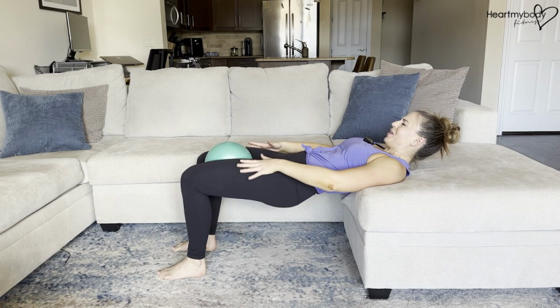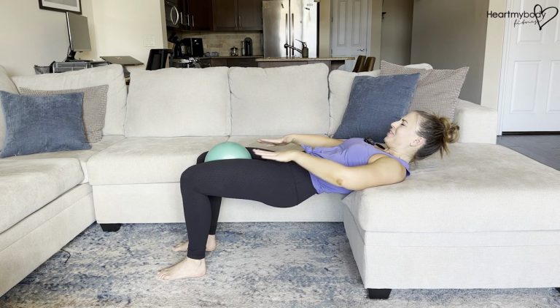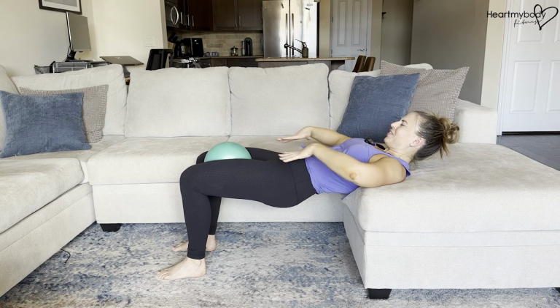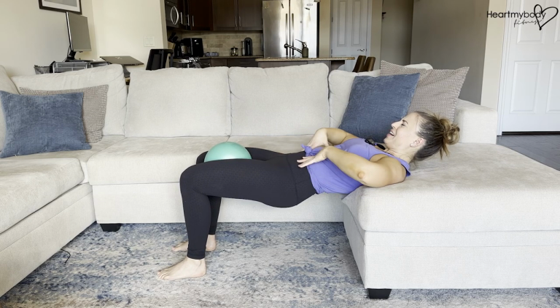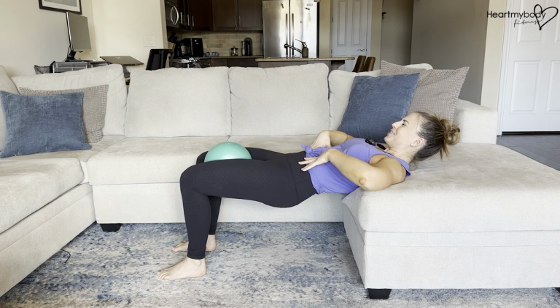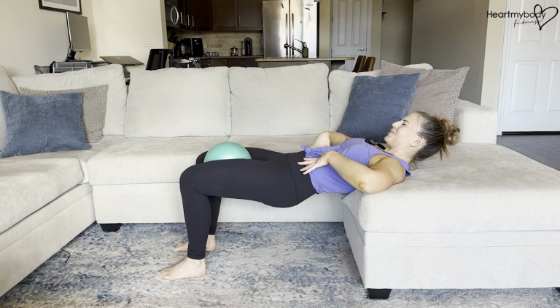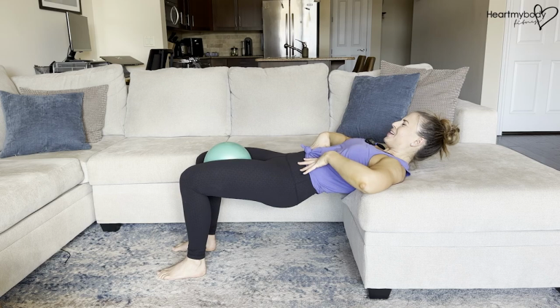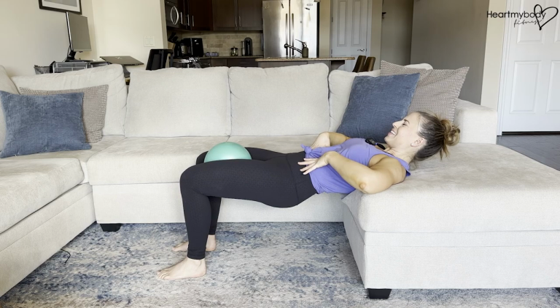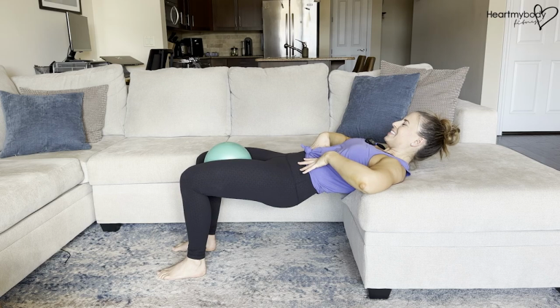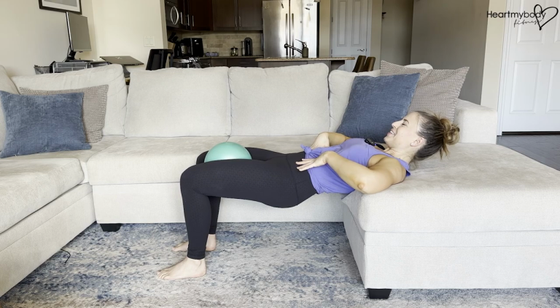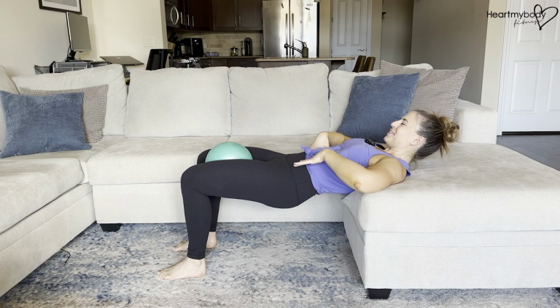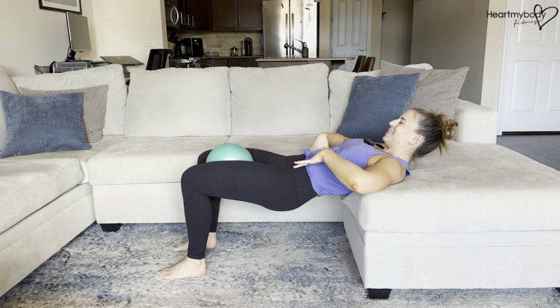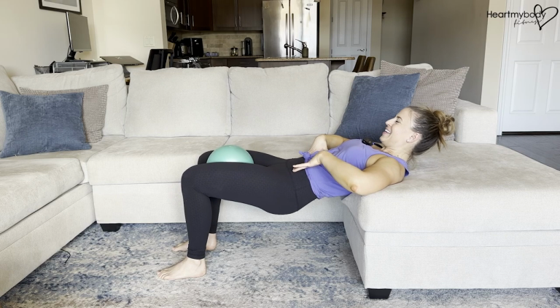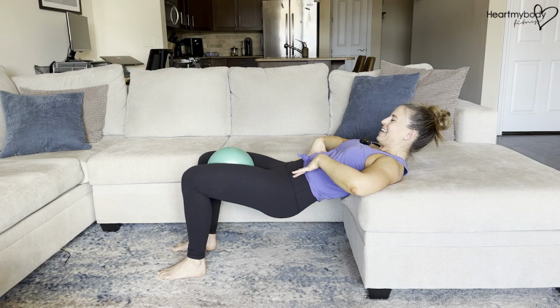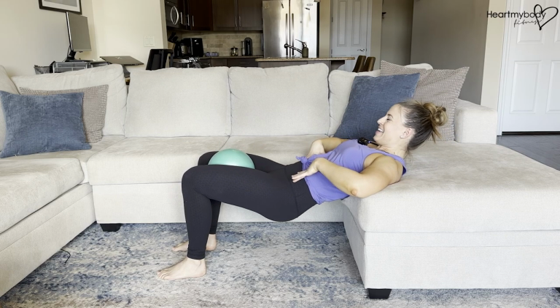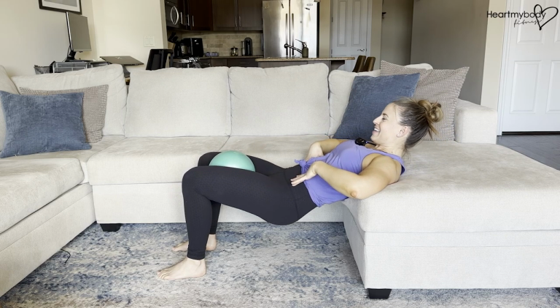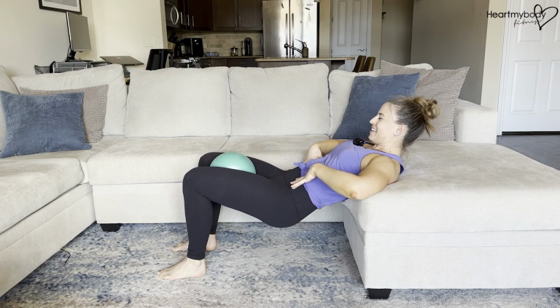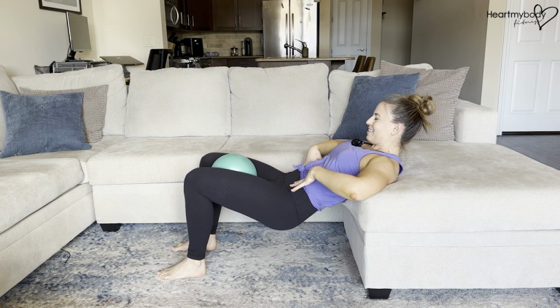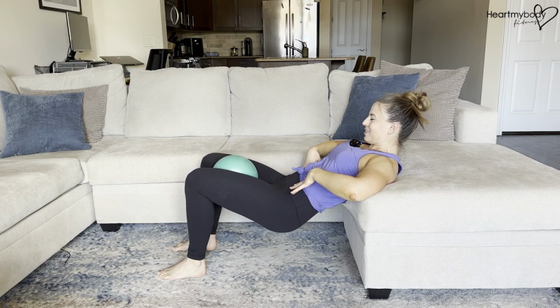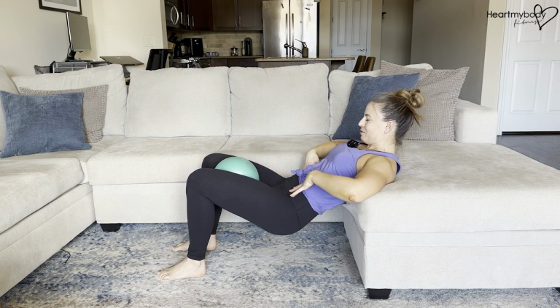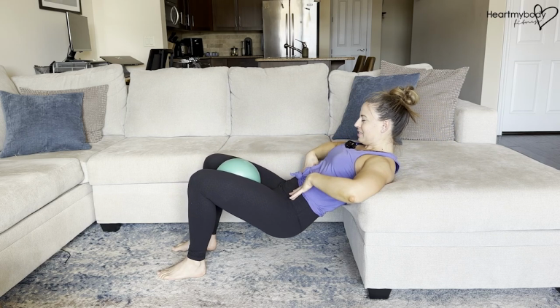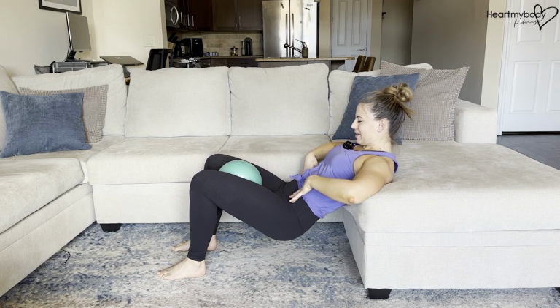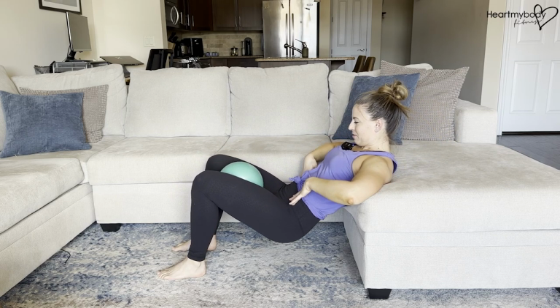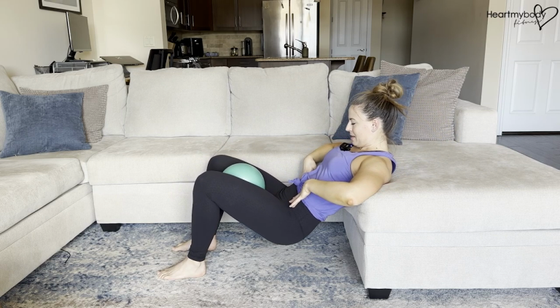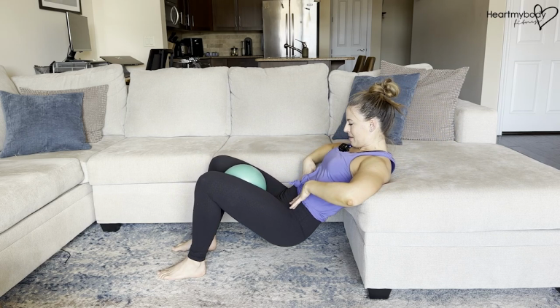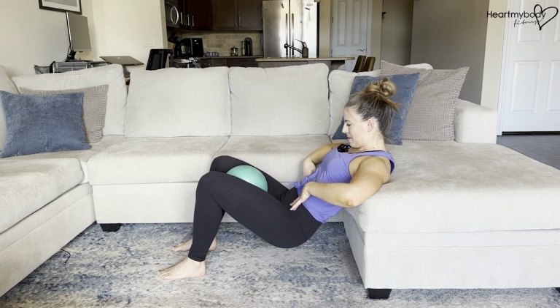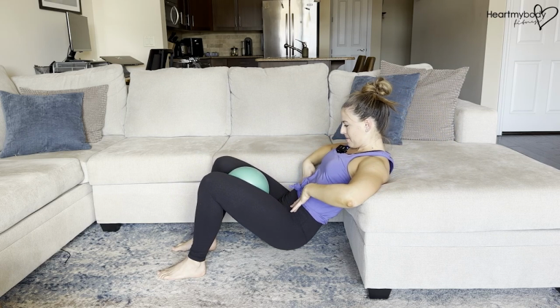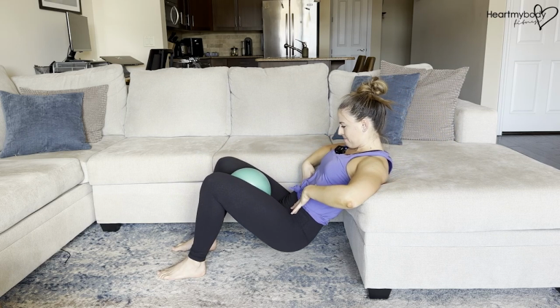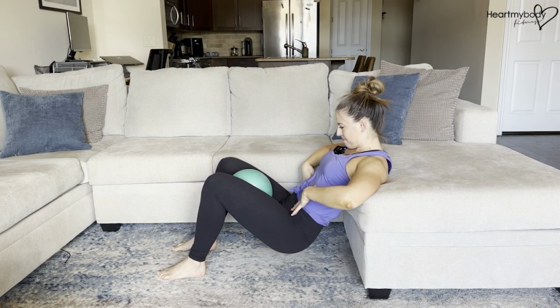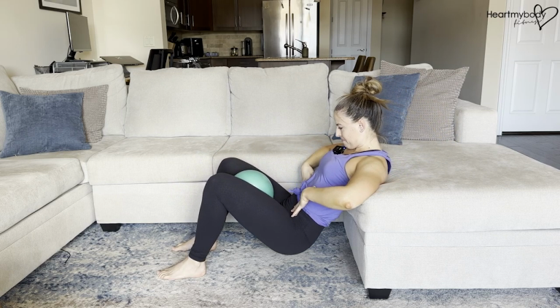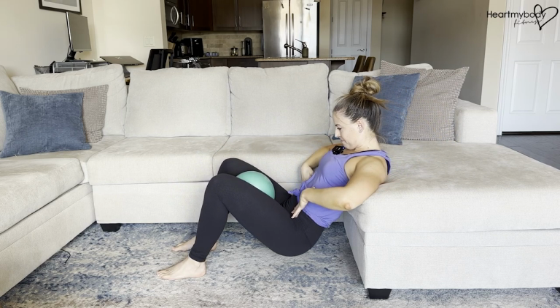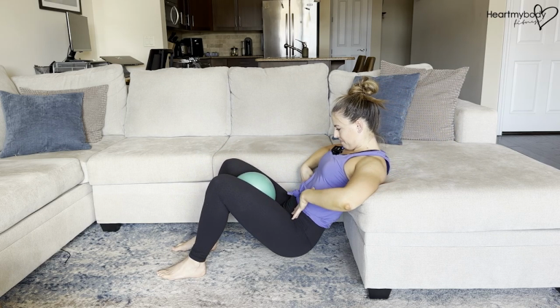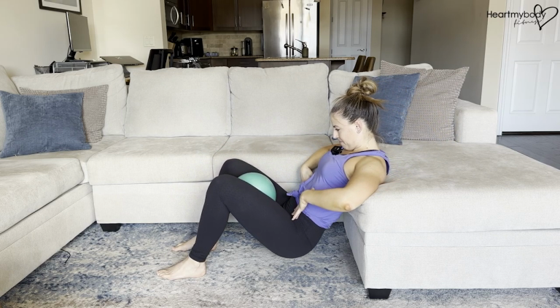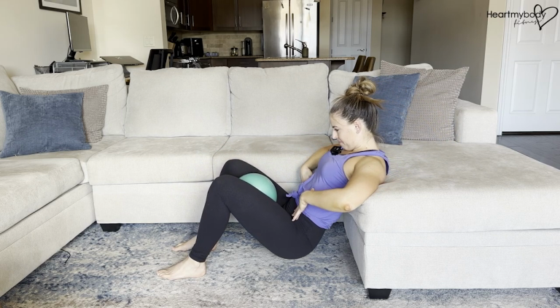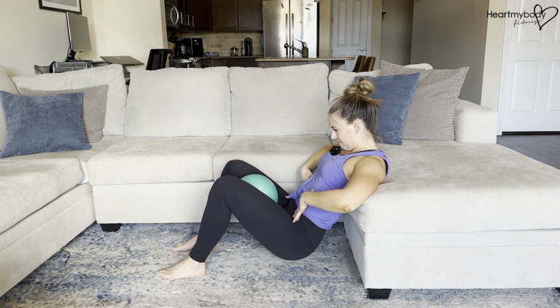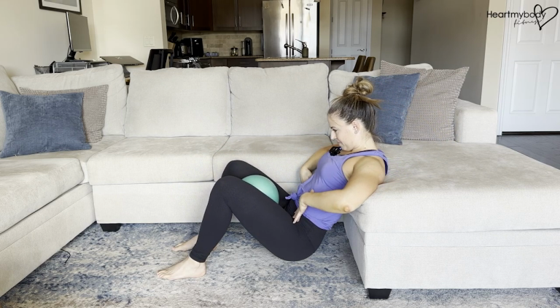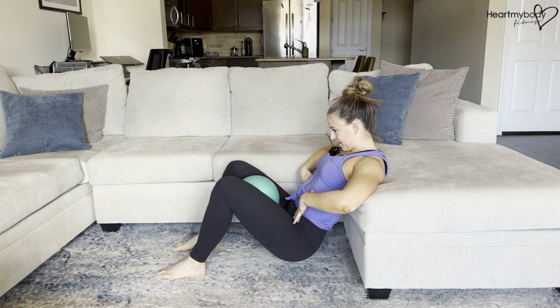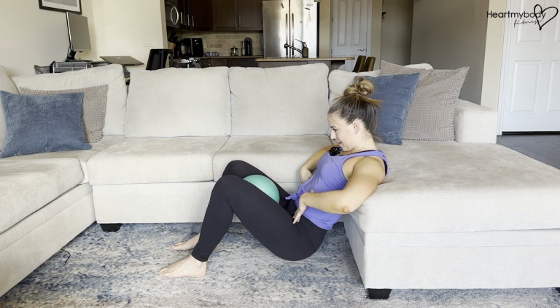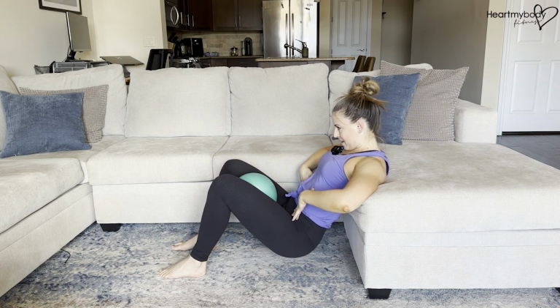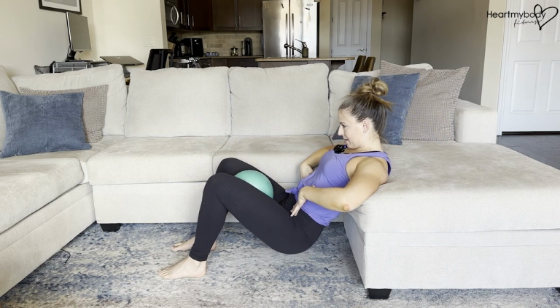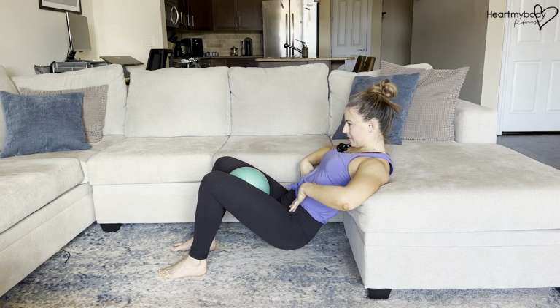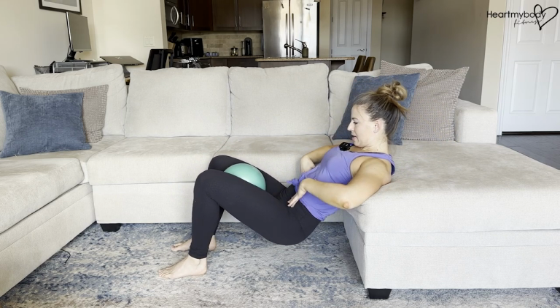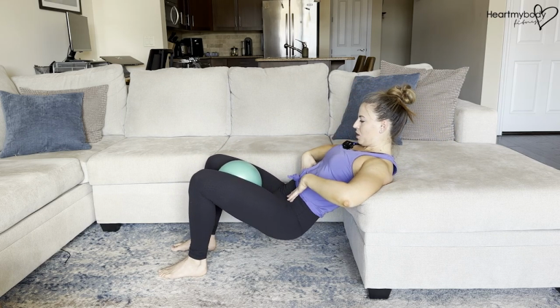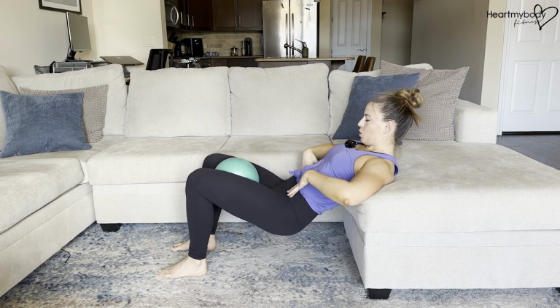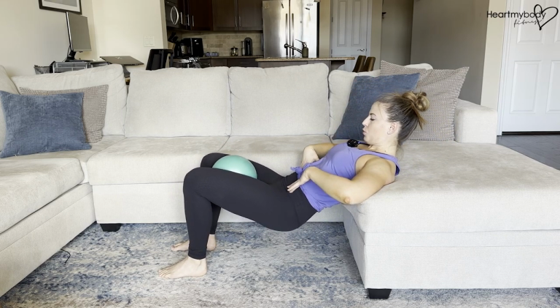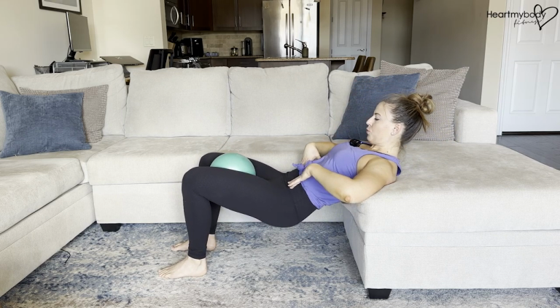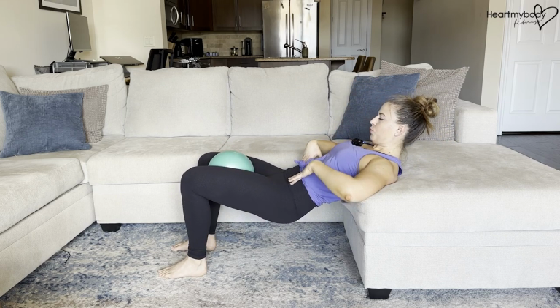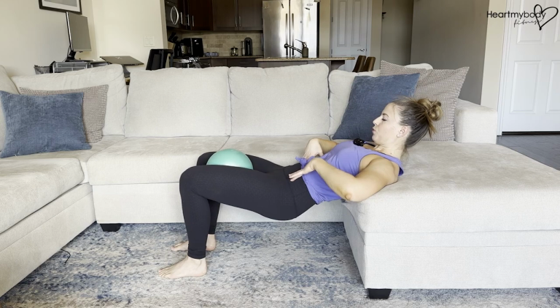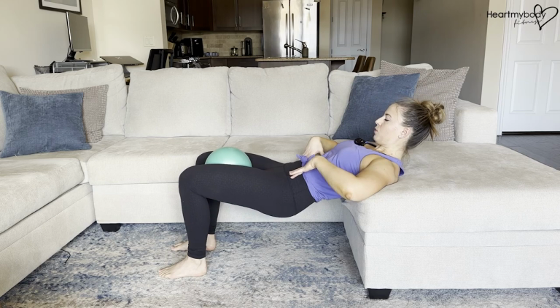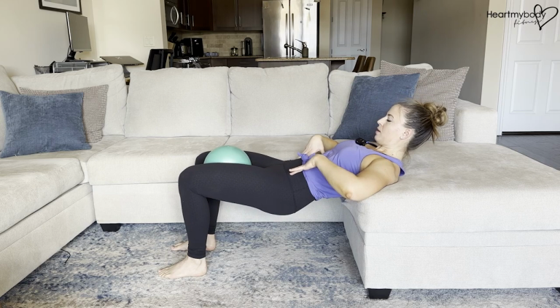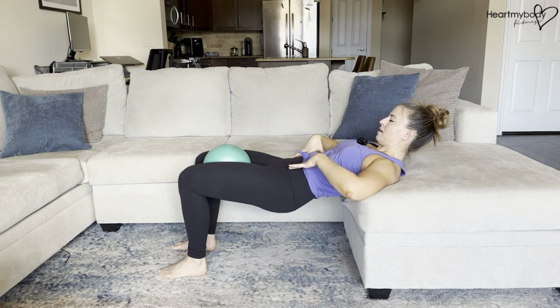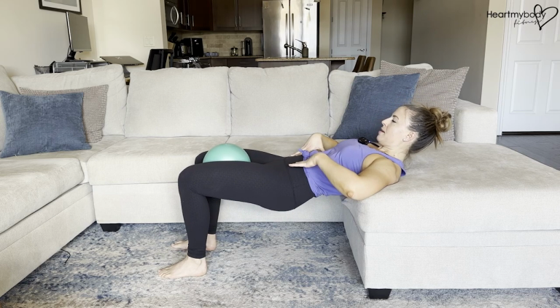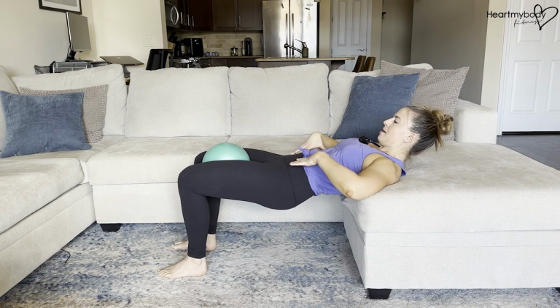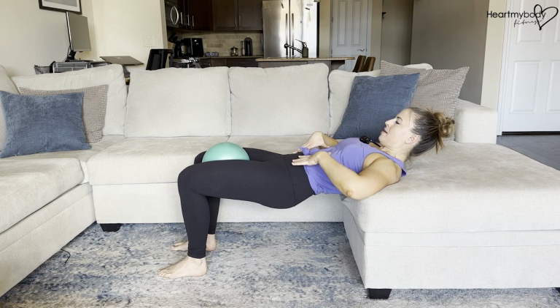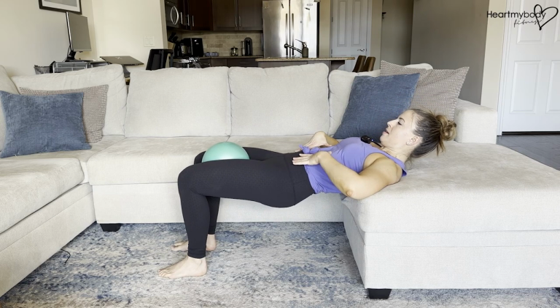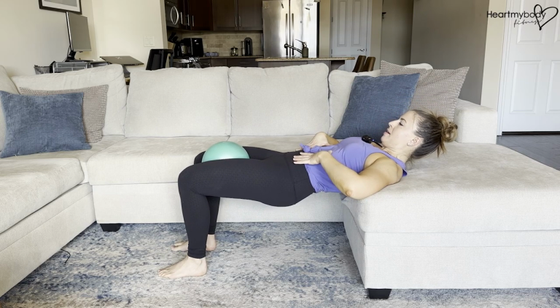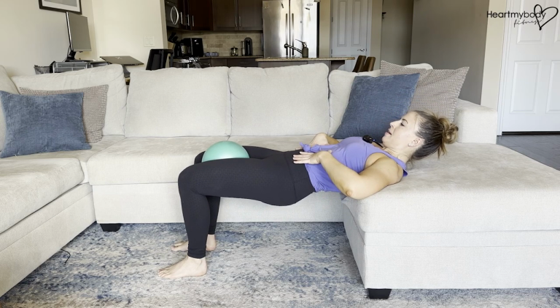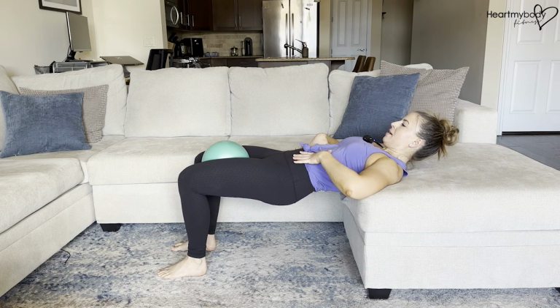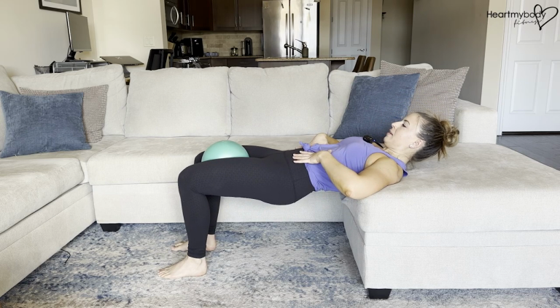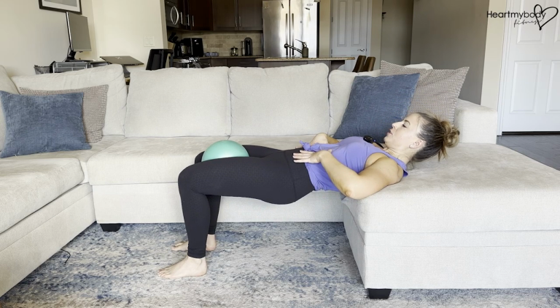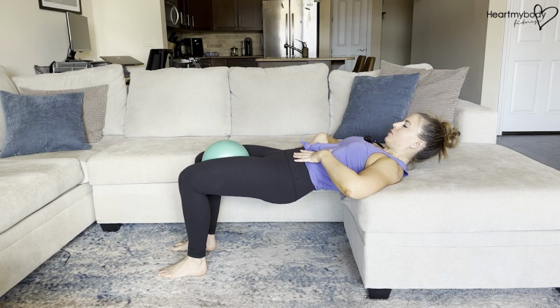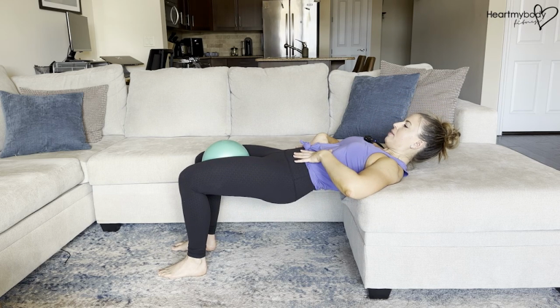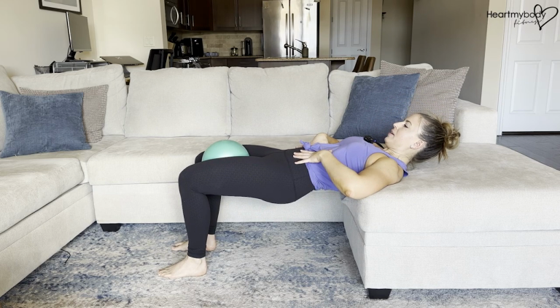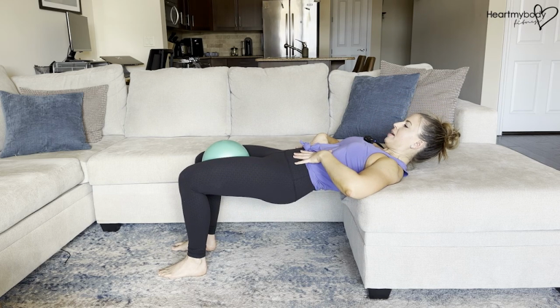Inner thighs are talking to you. Inhale, lower down, and exhale — drive it up.